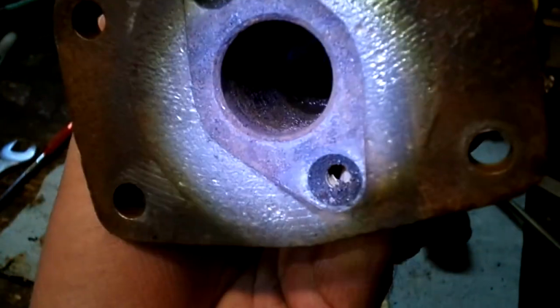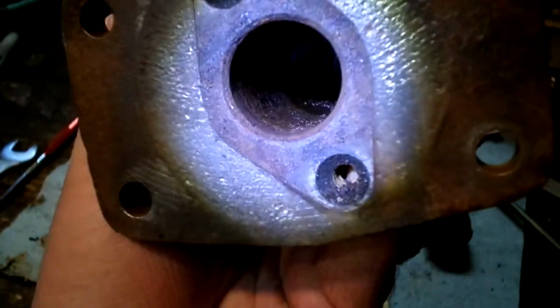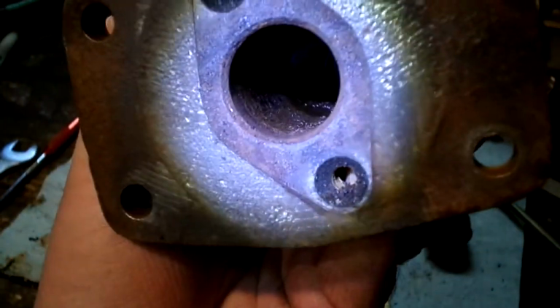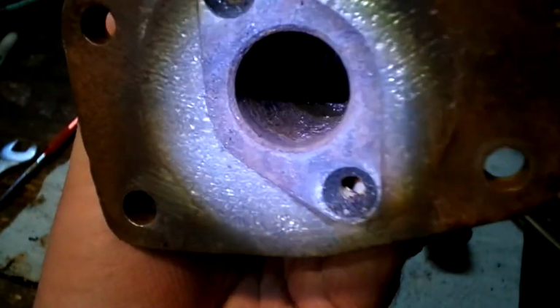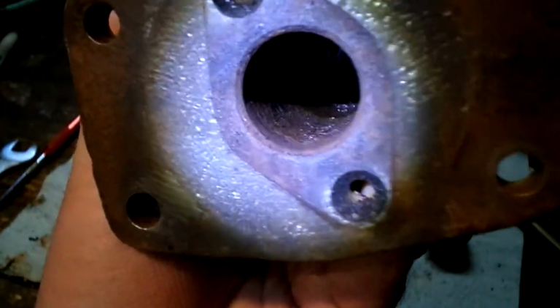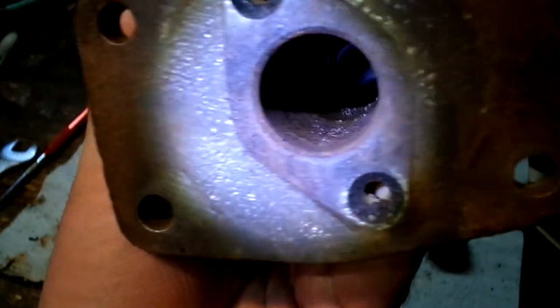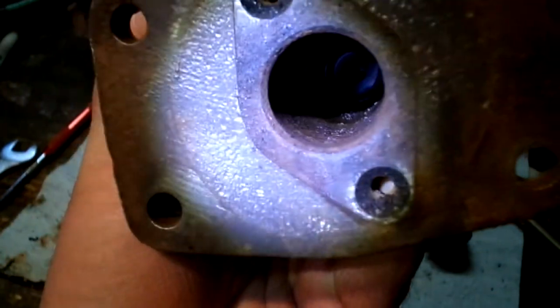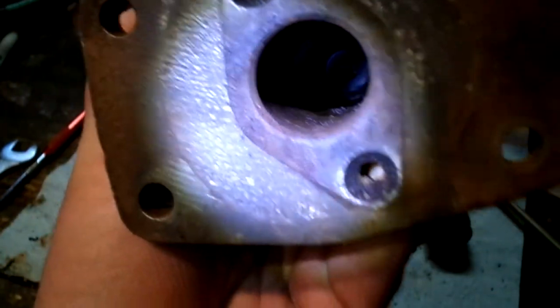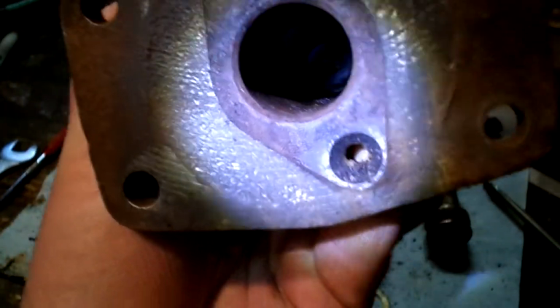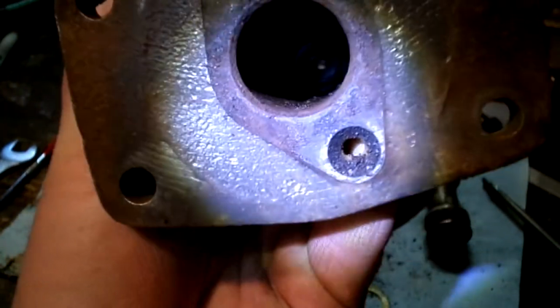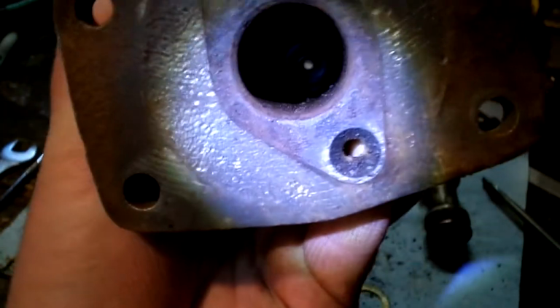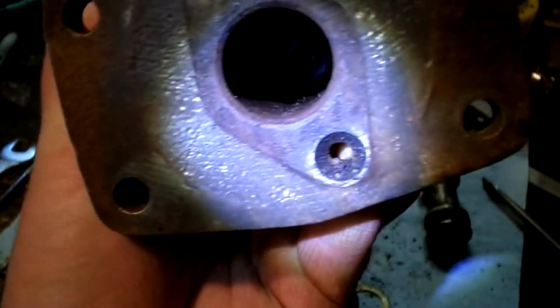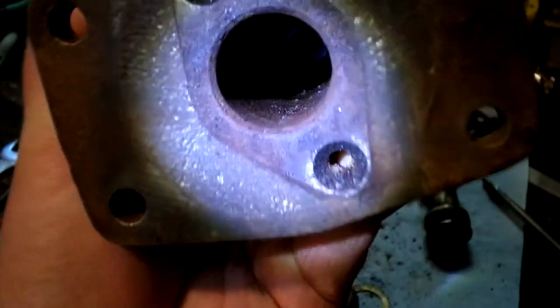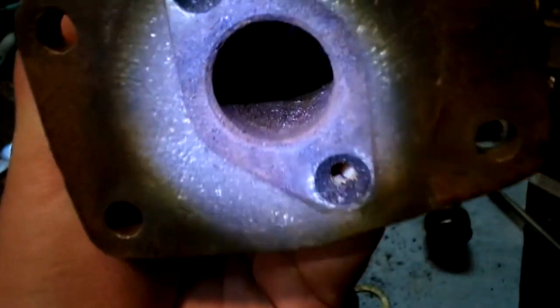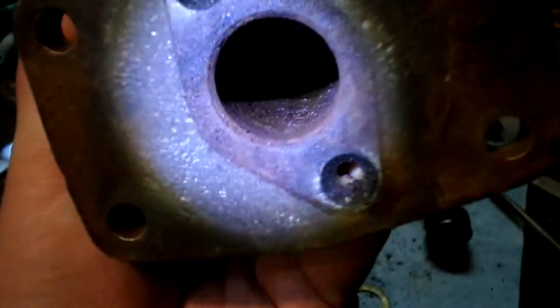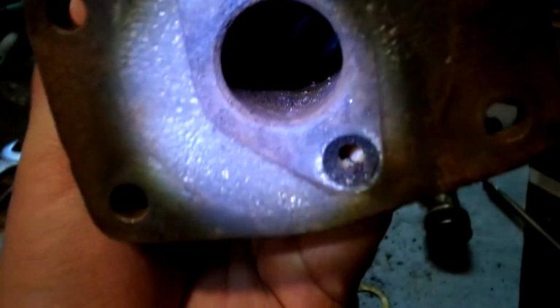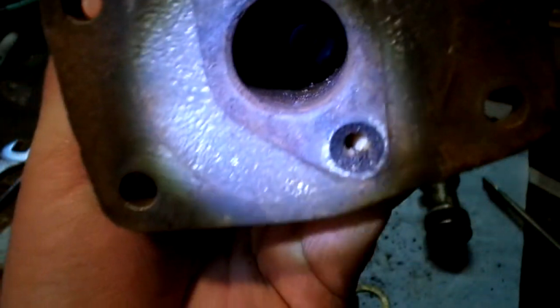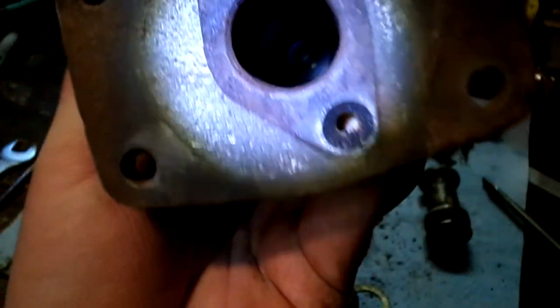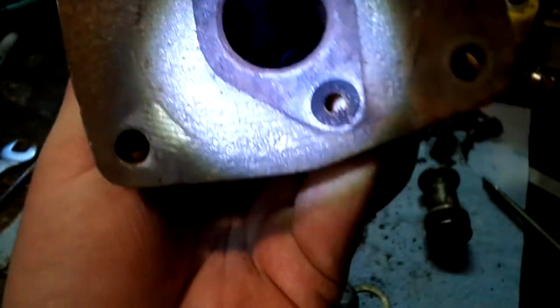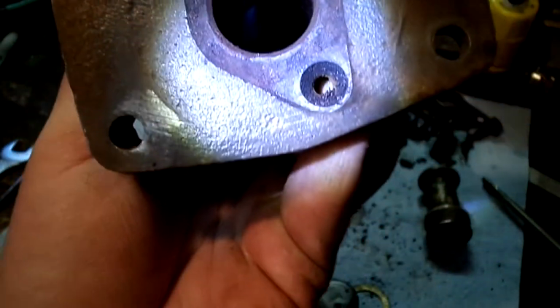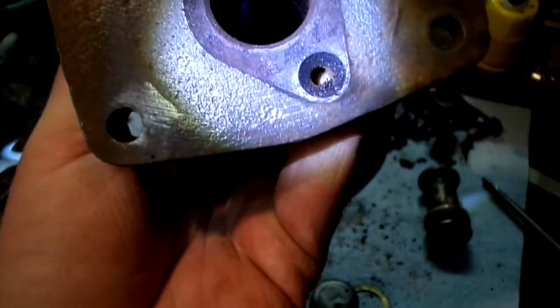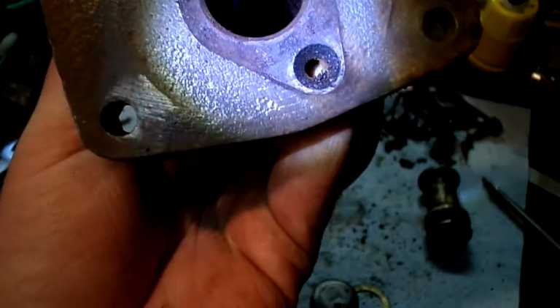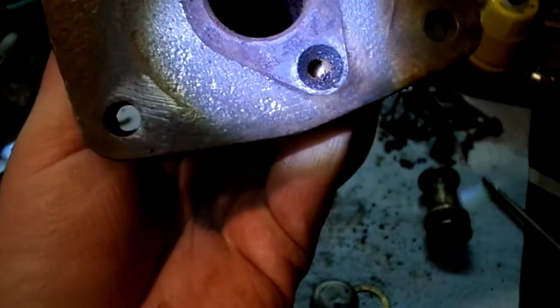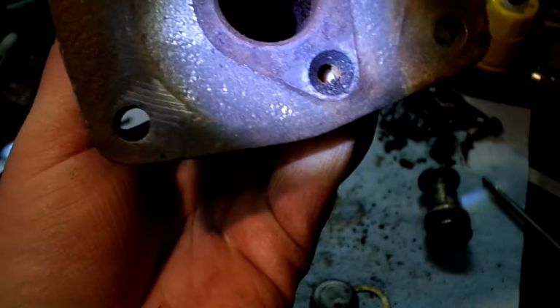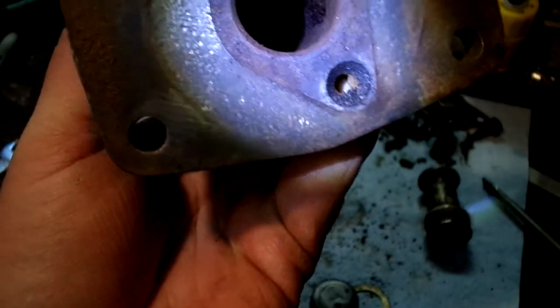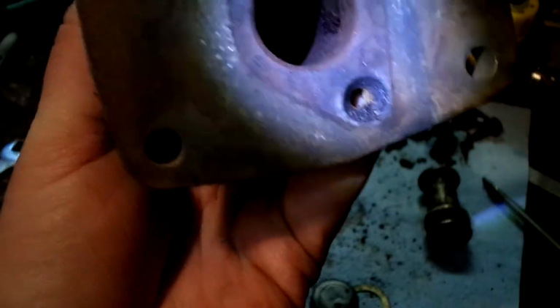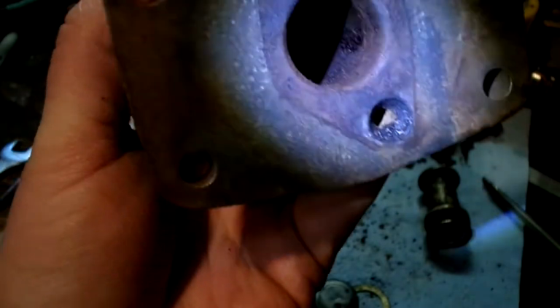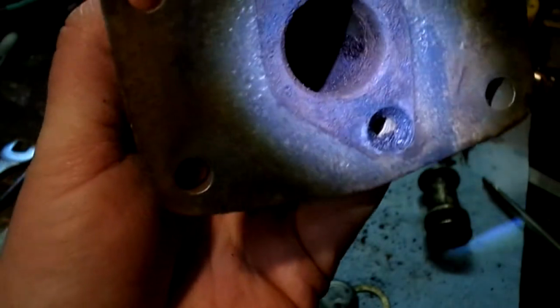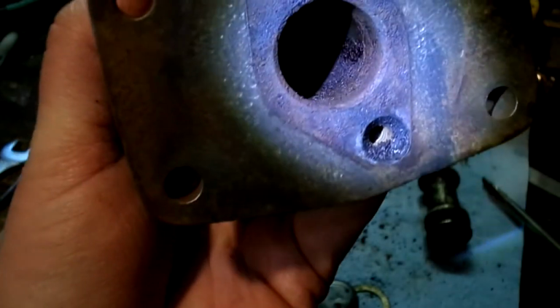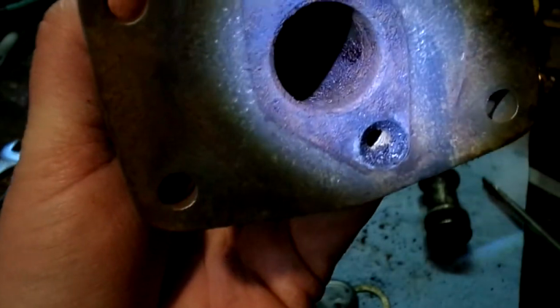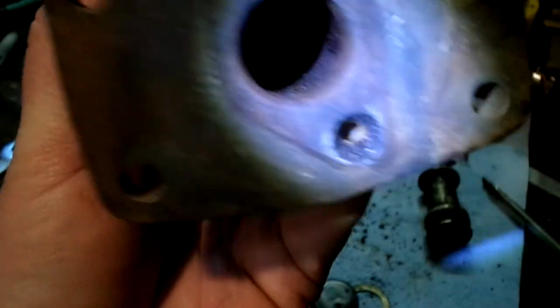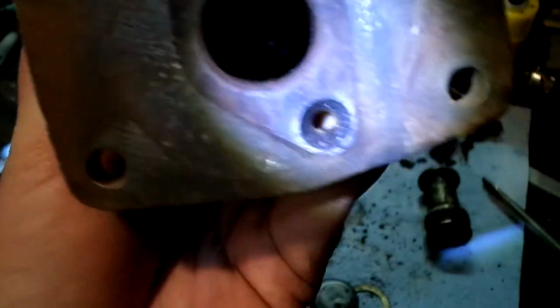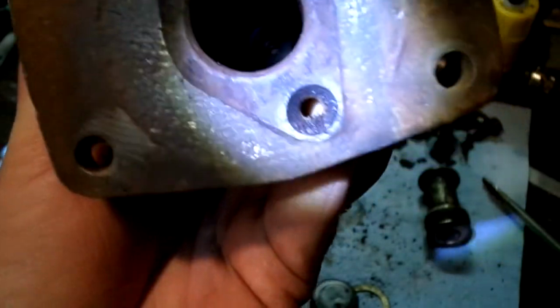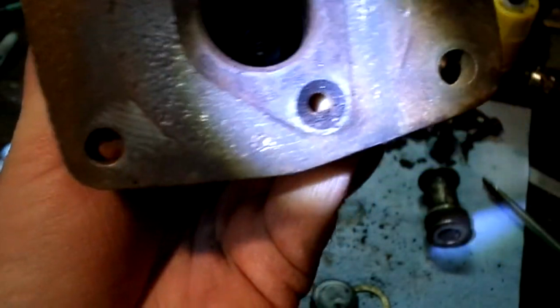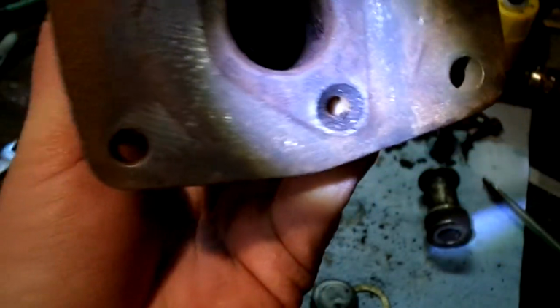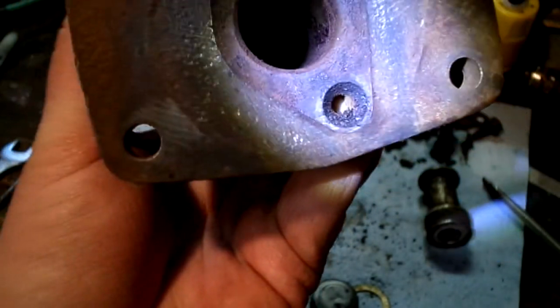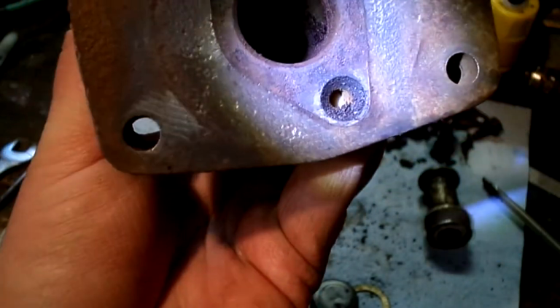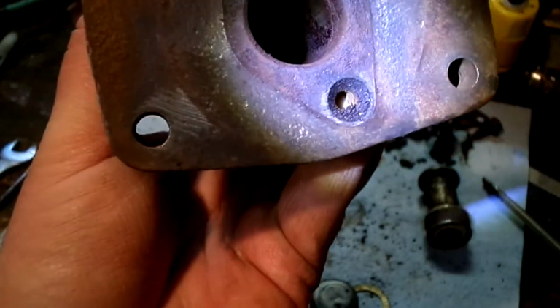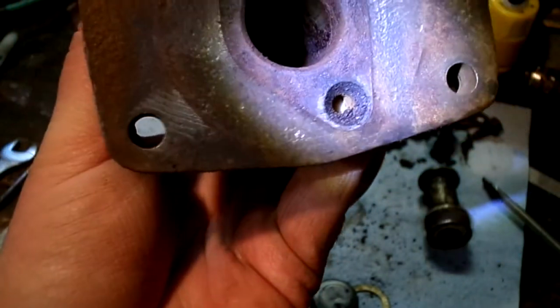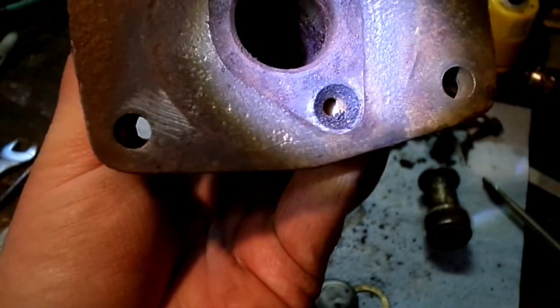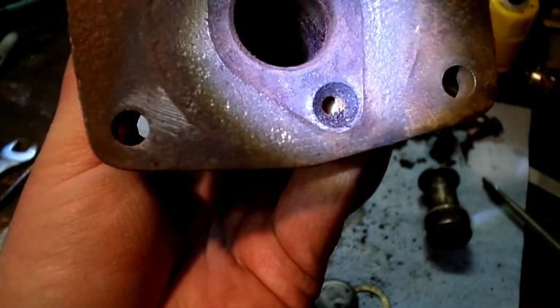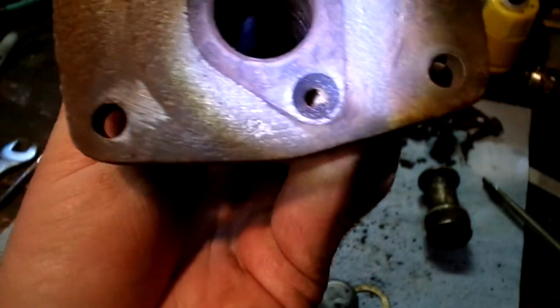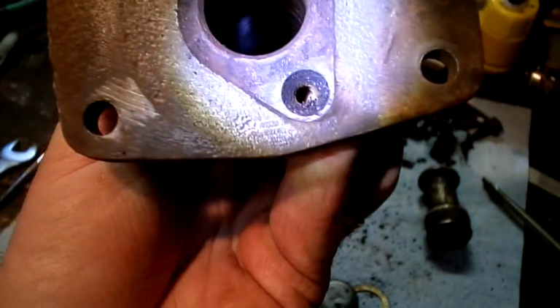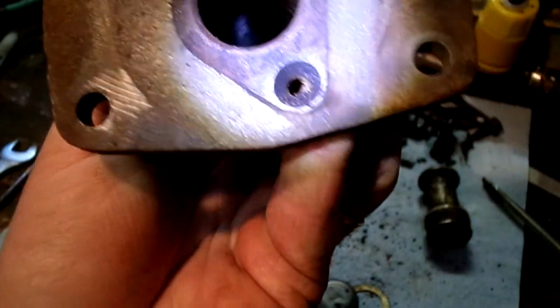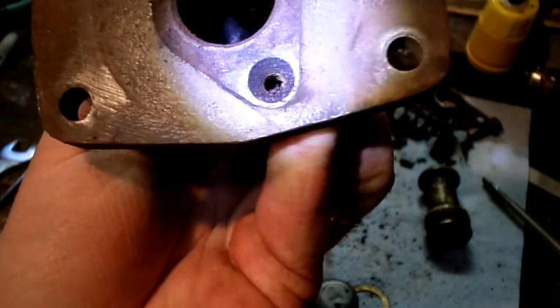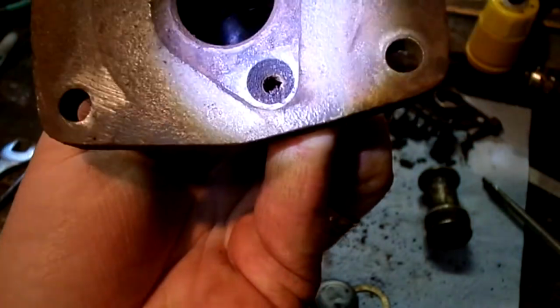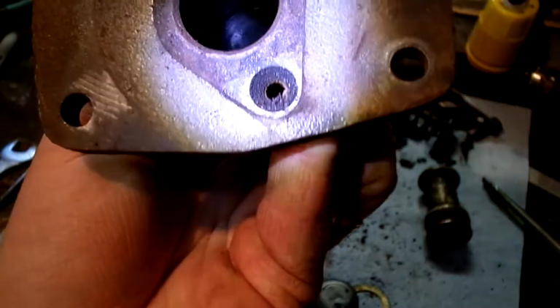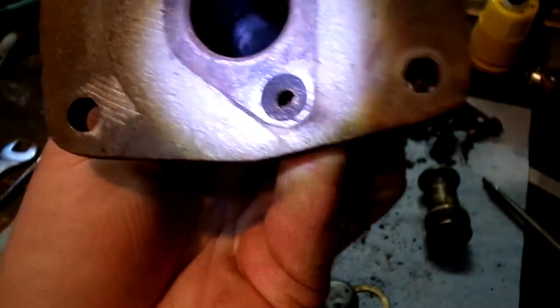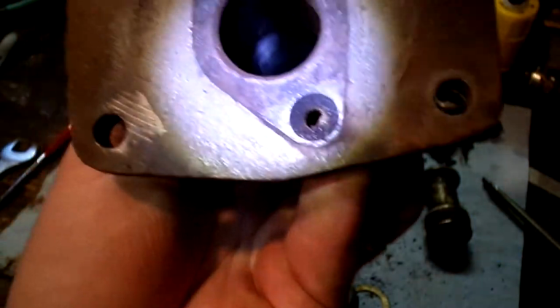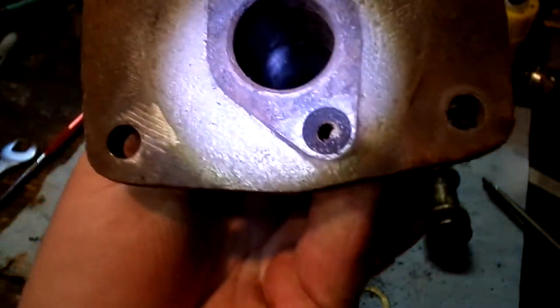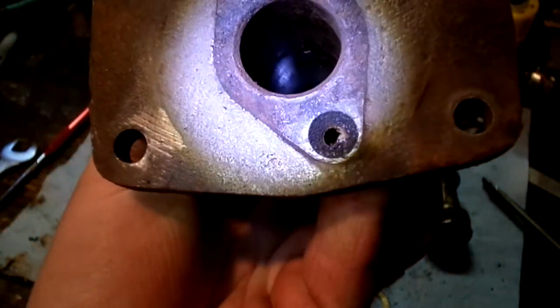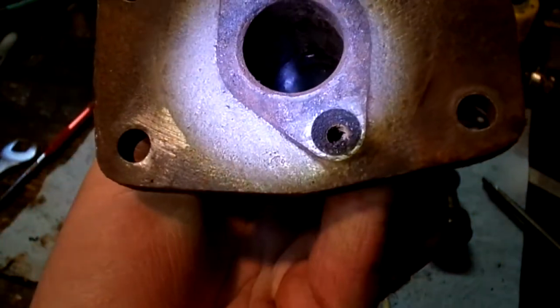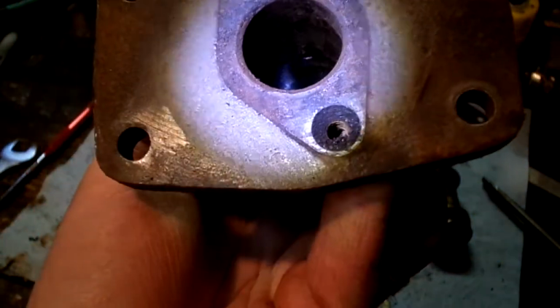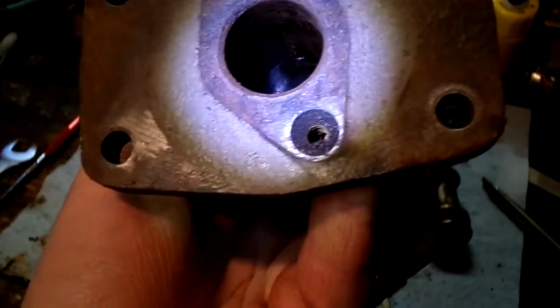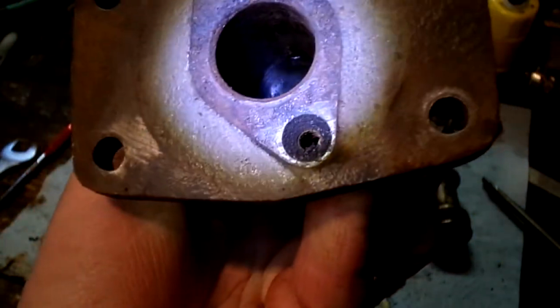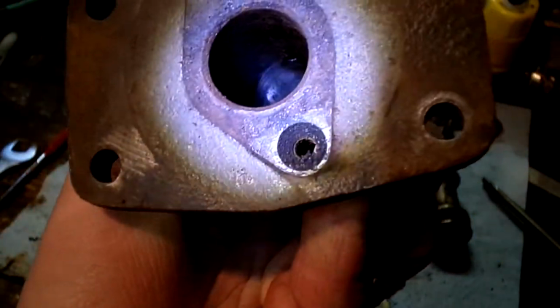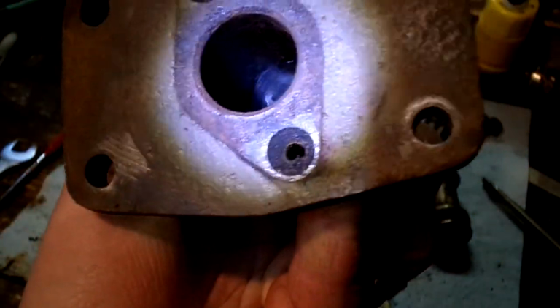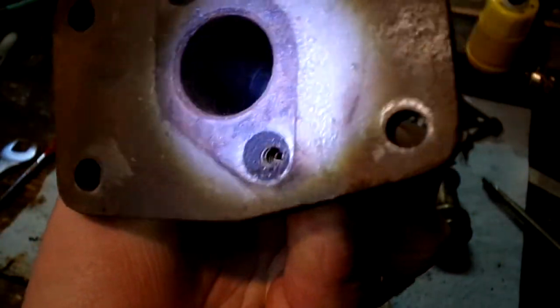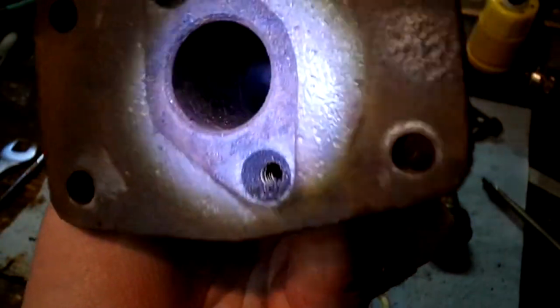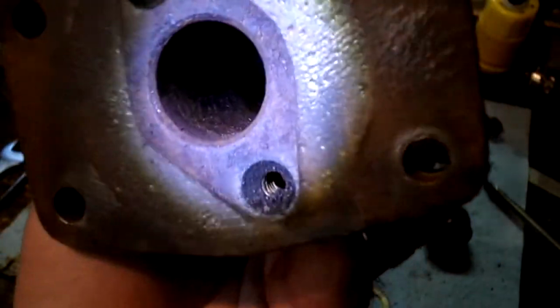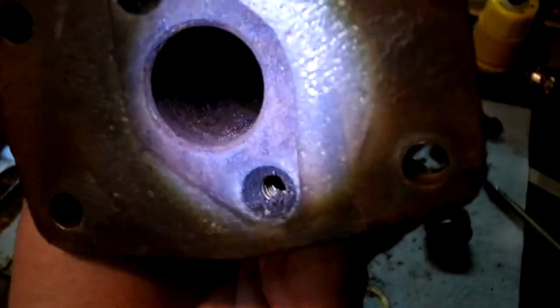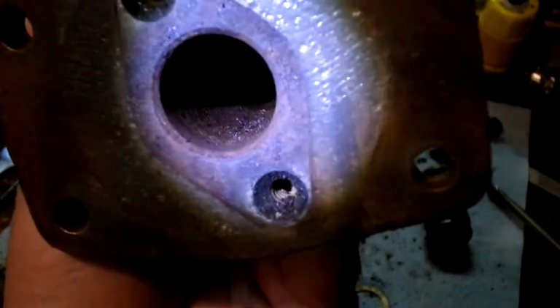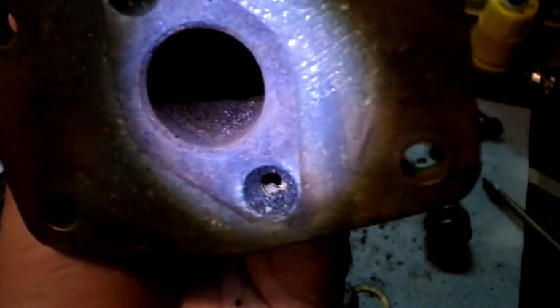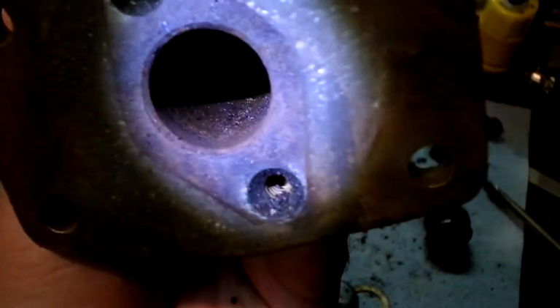By all means it shouldn't even be building any pressure. You would definitely not put a kid in this thing.